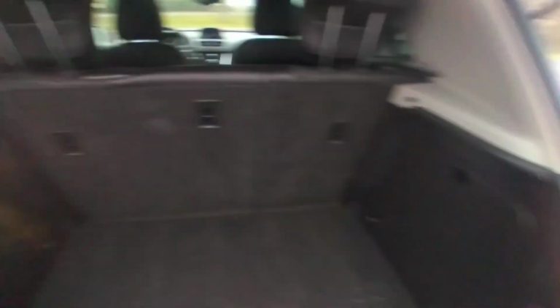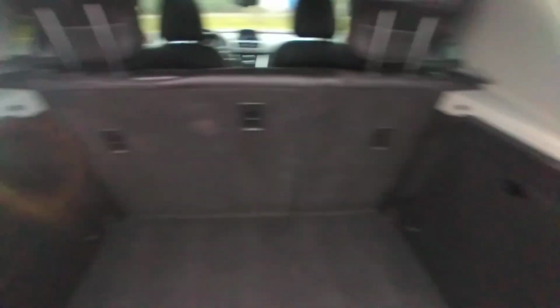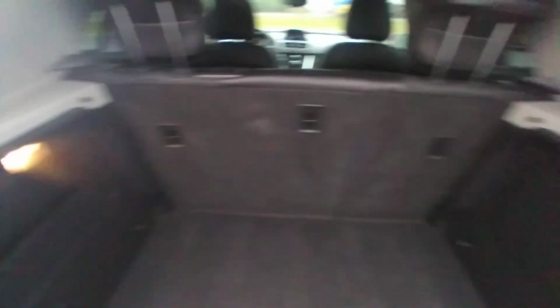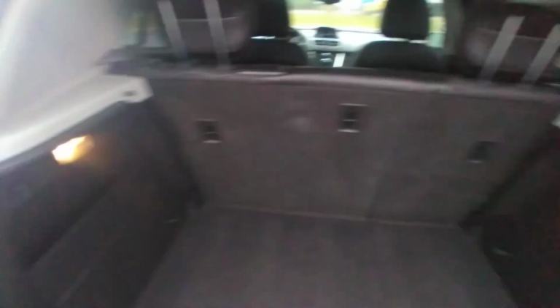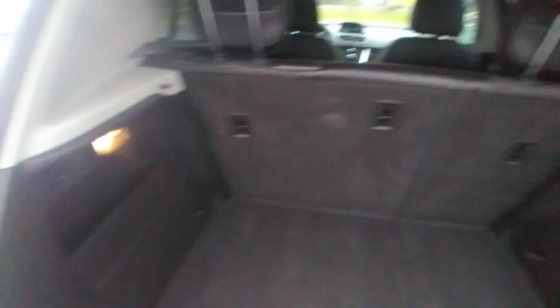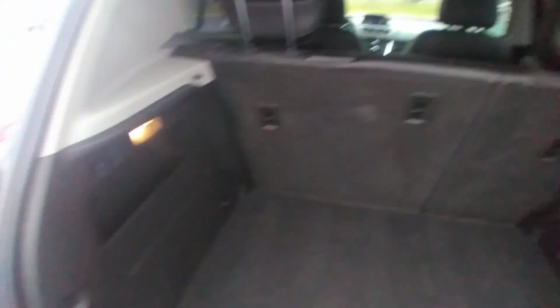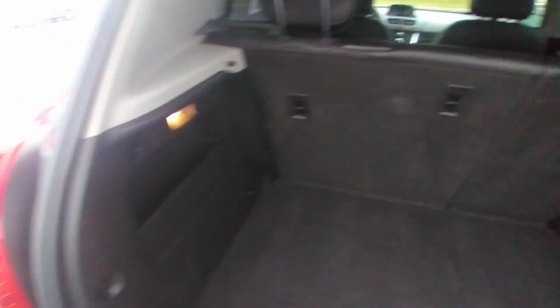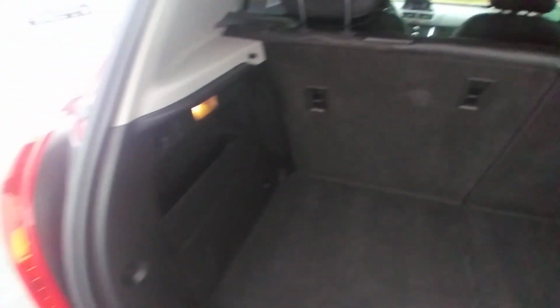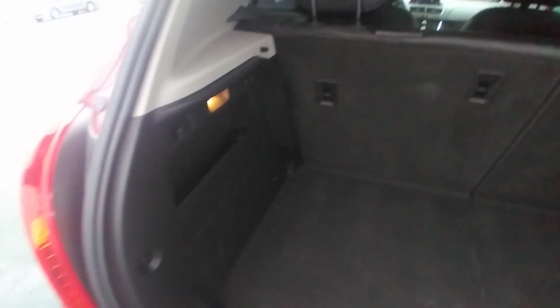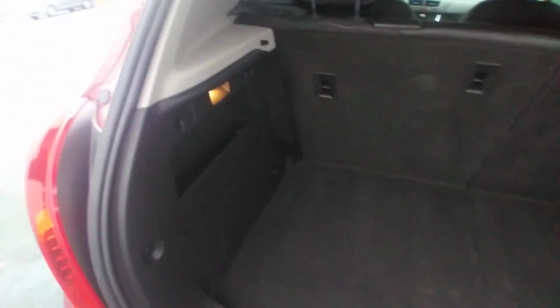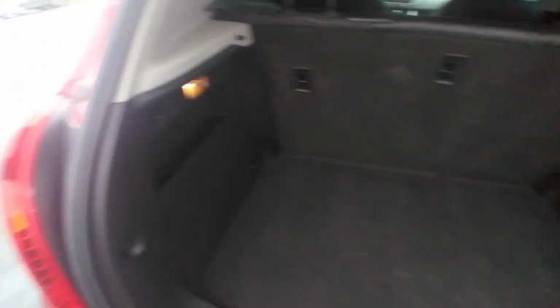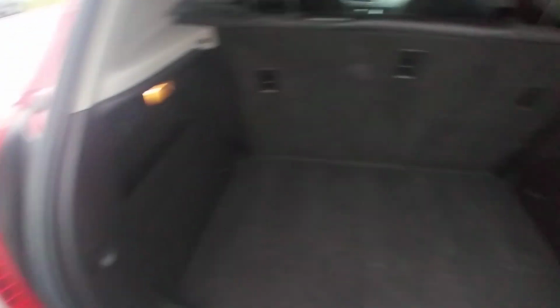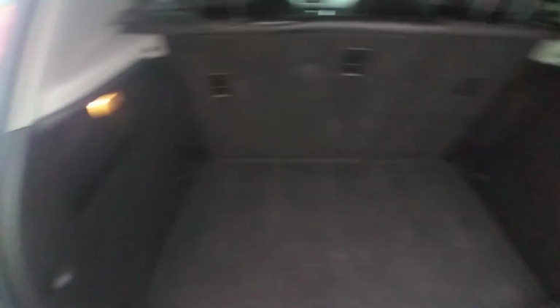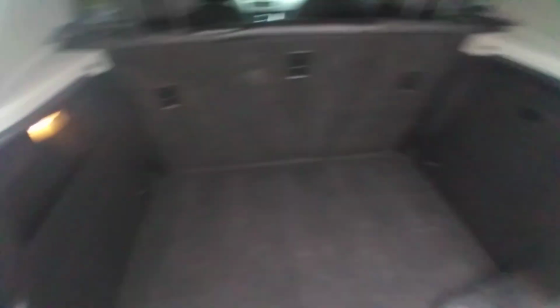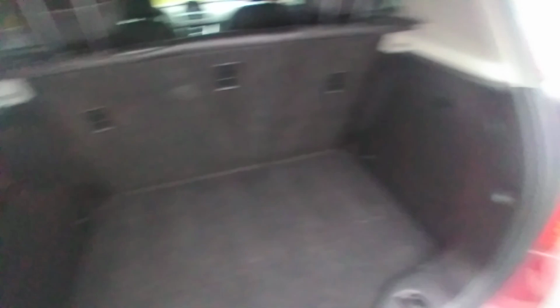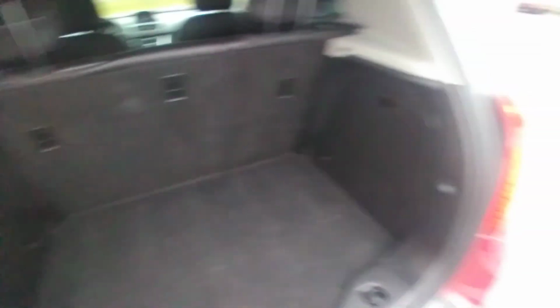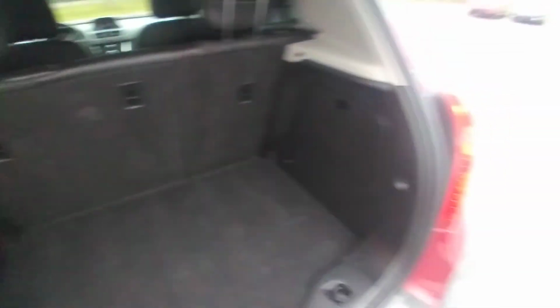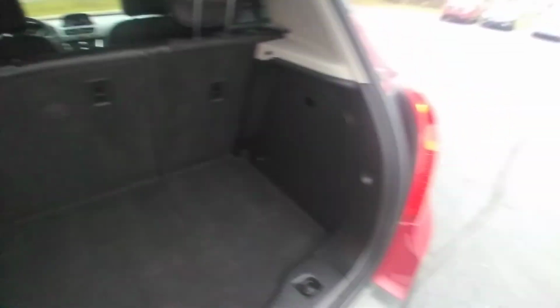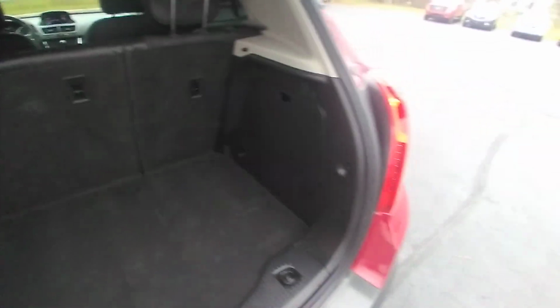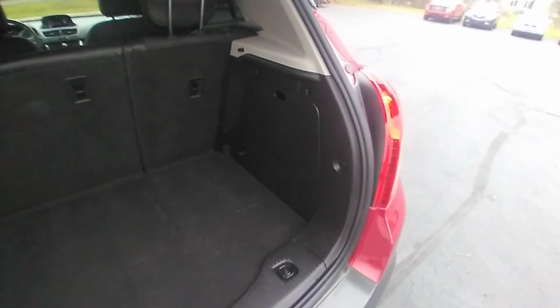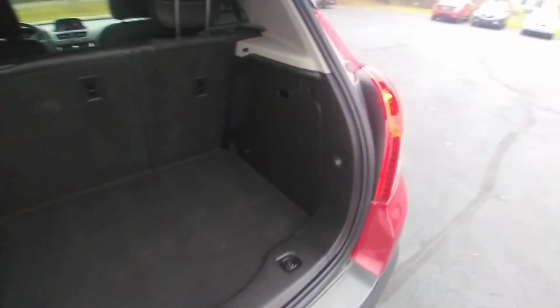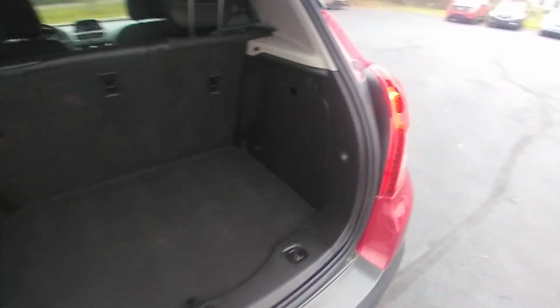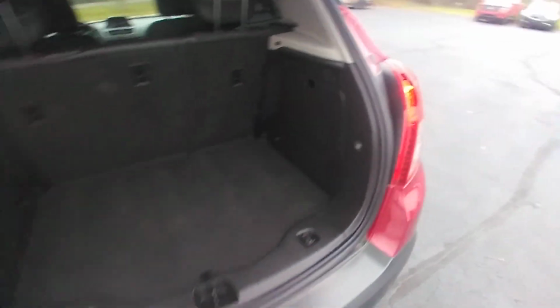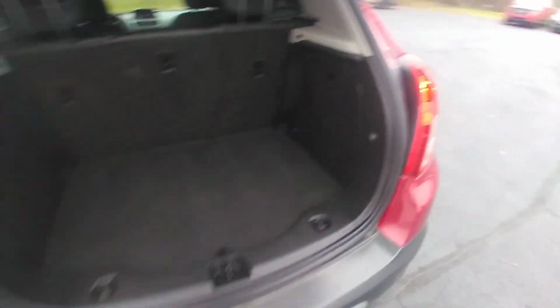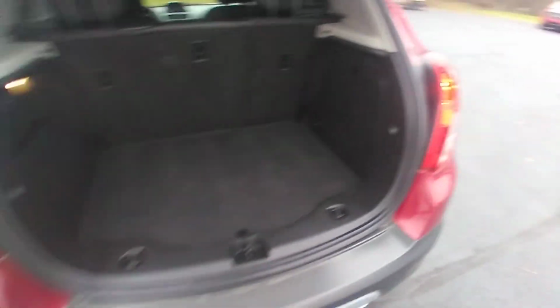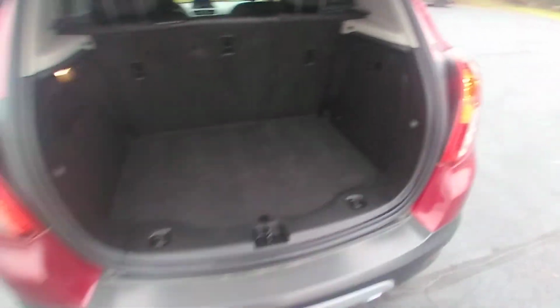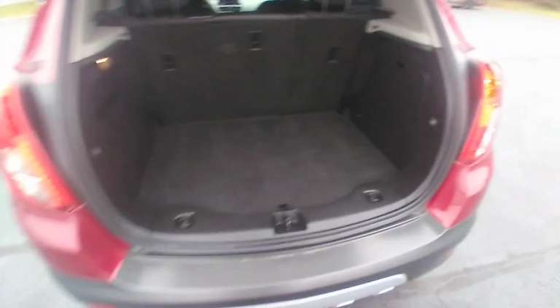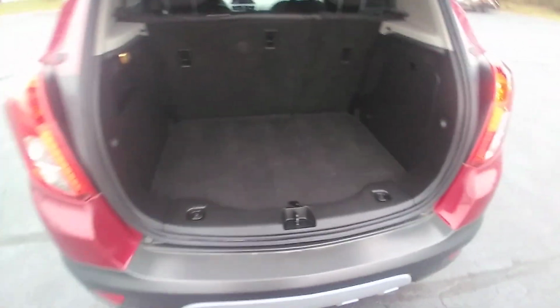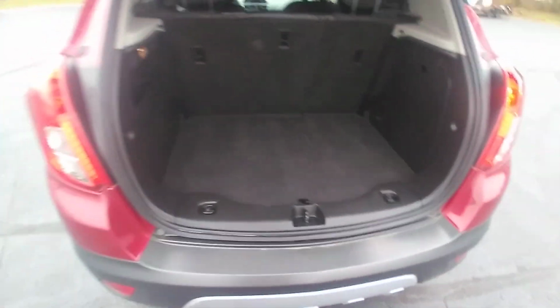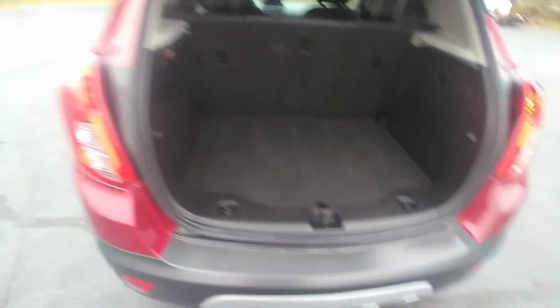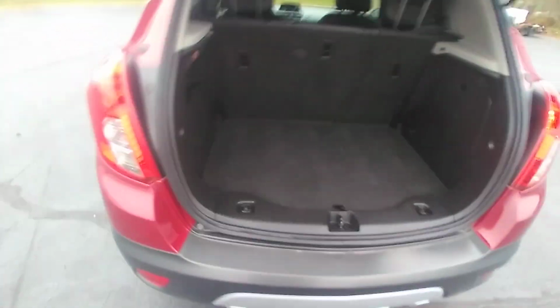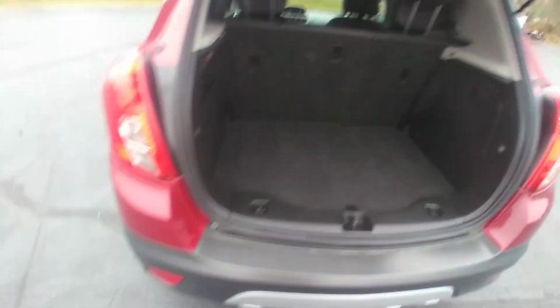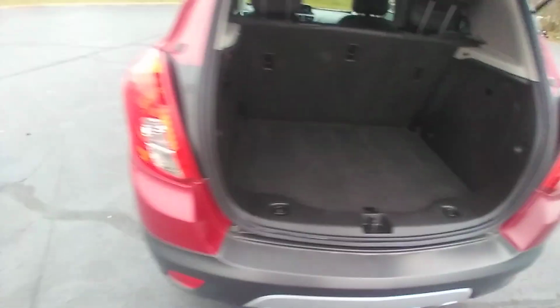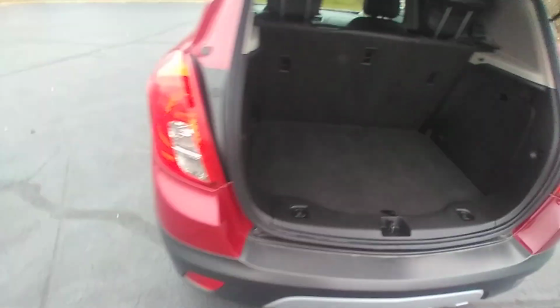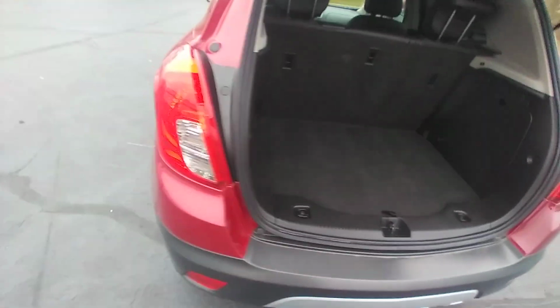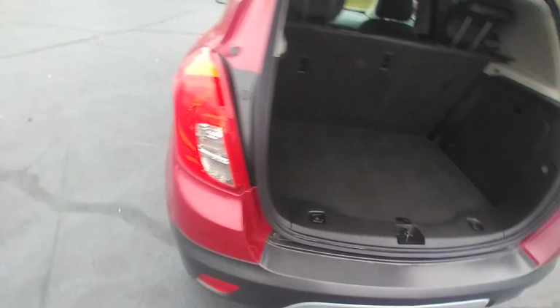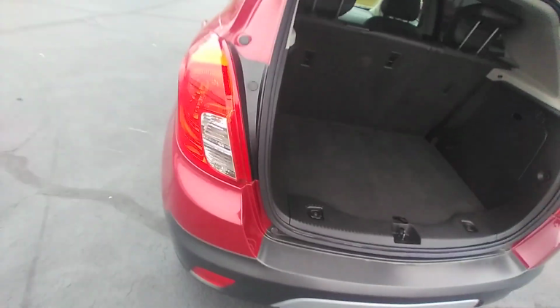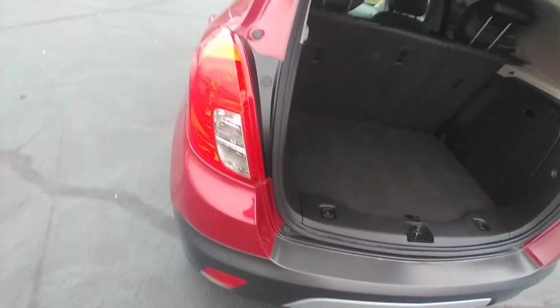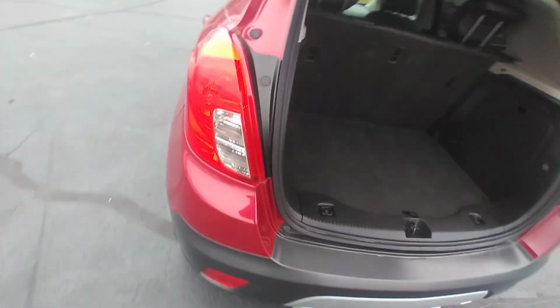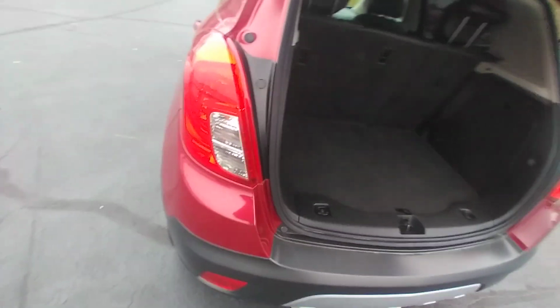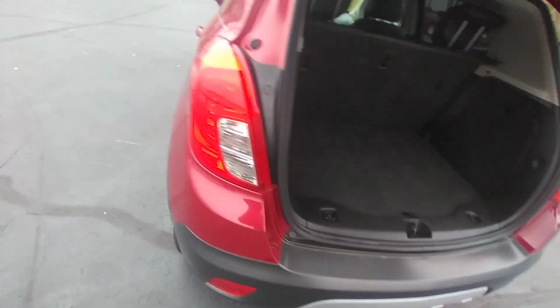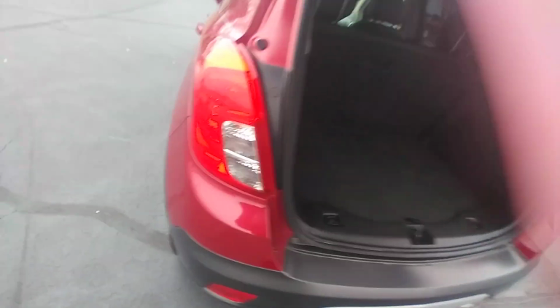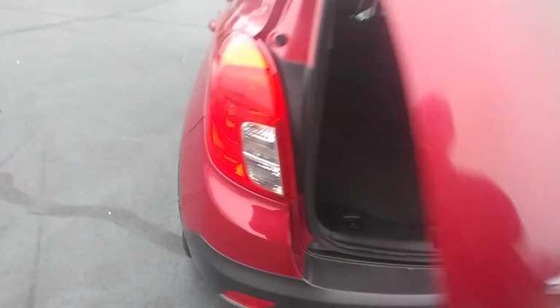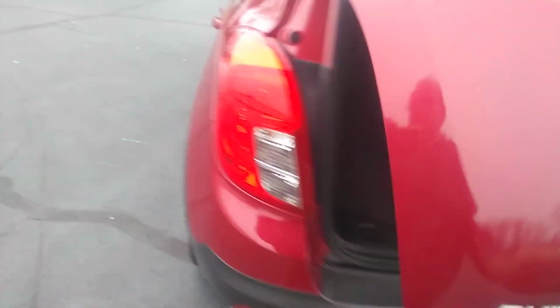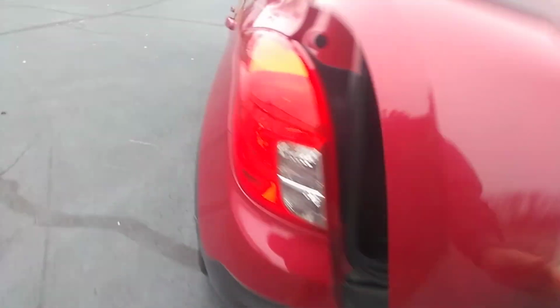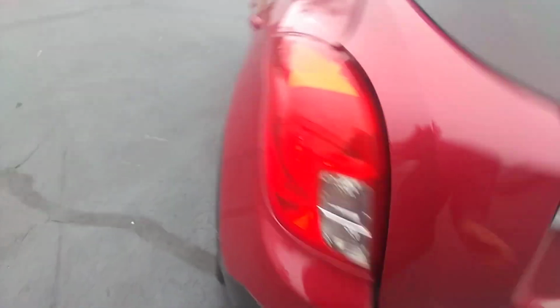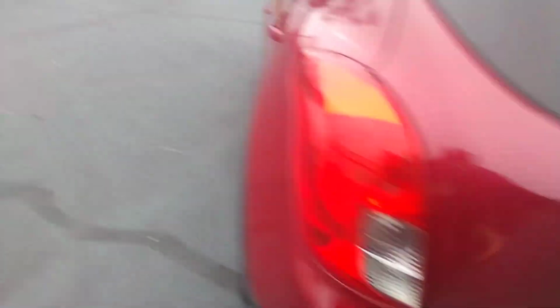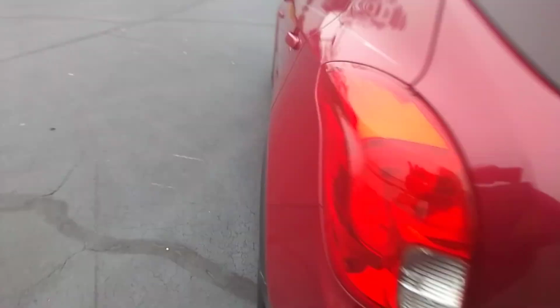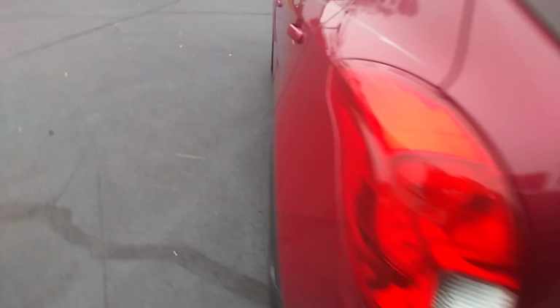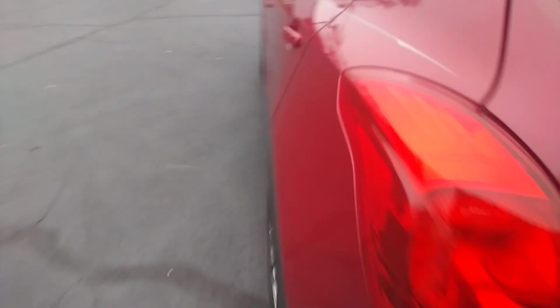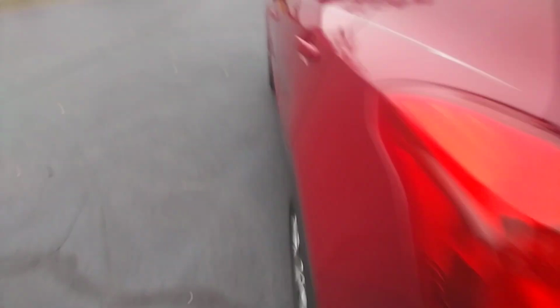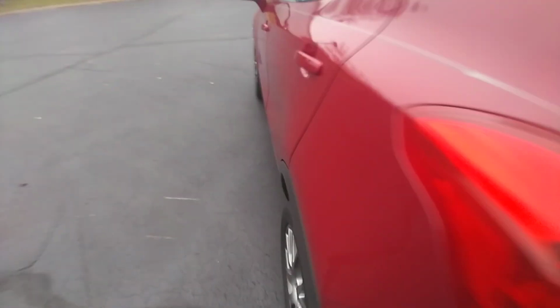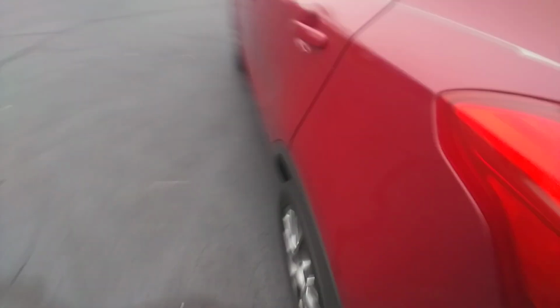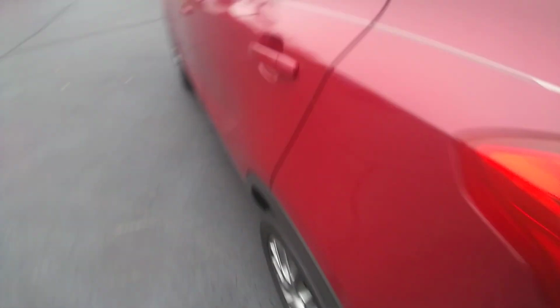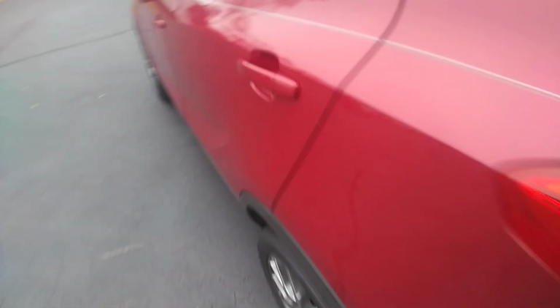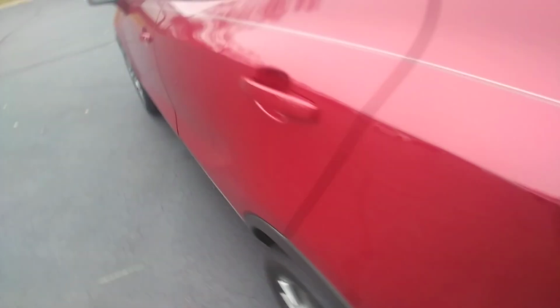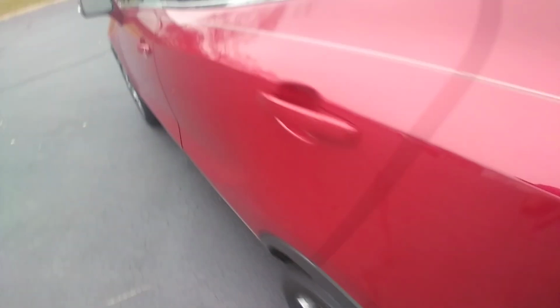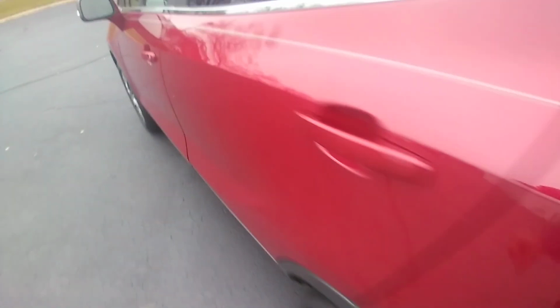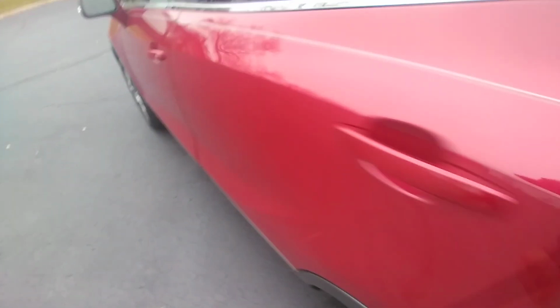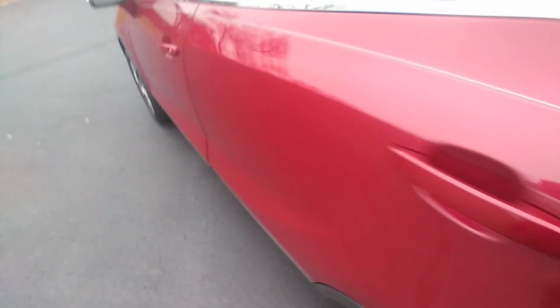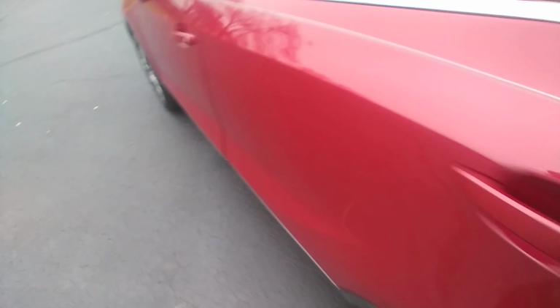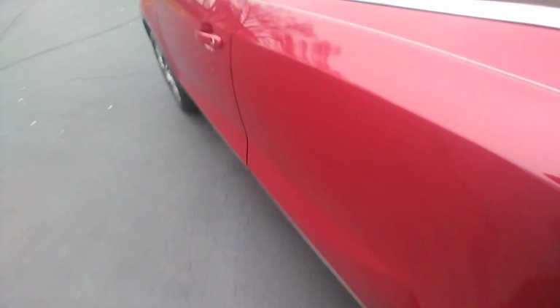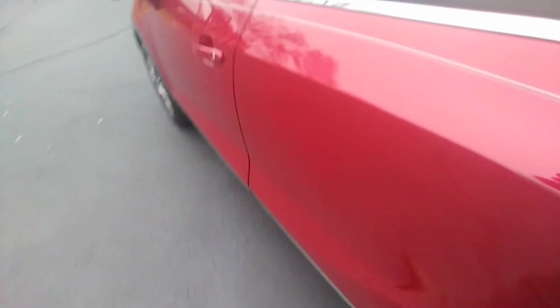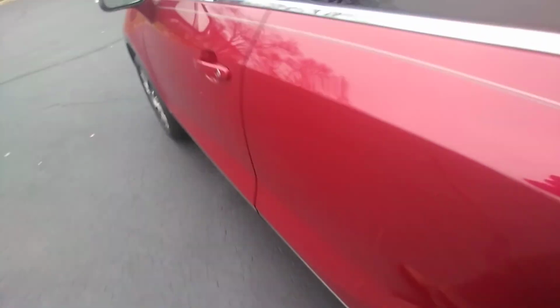It's got good space here in the back, whether it's getting ready to go on a trip or head to the grocery store.